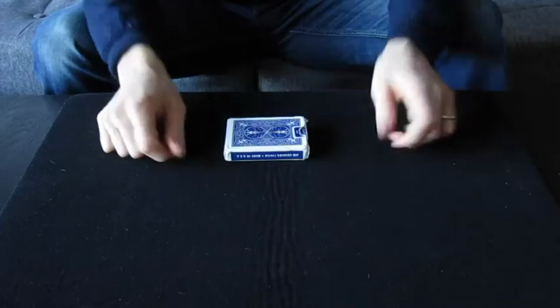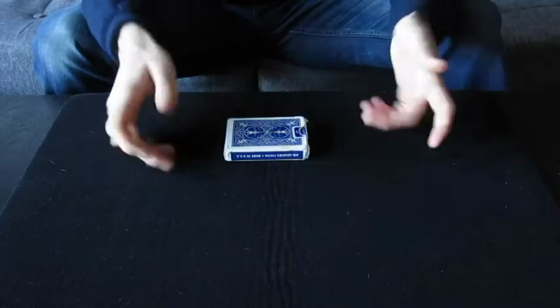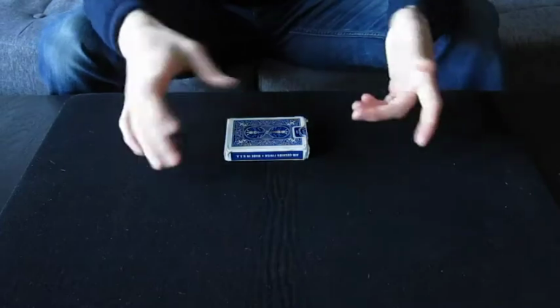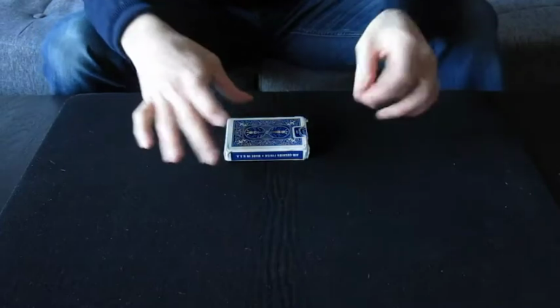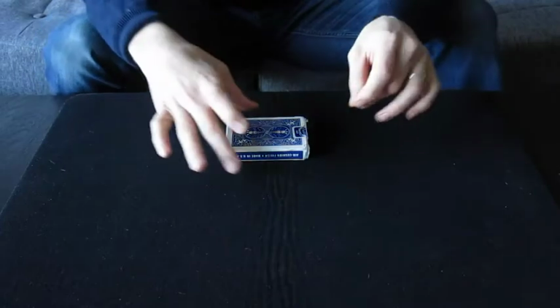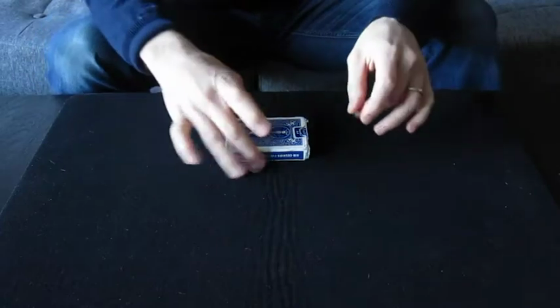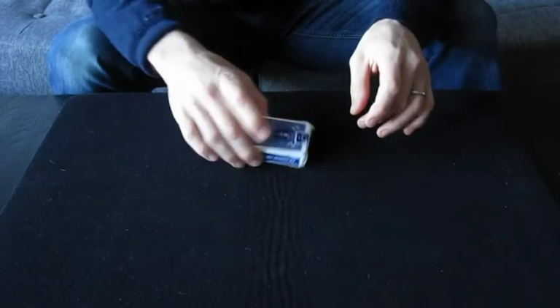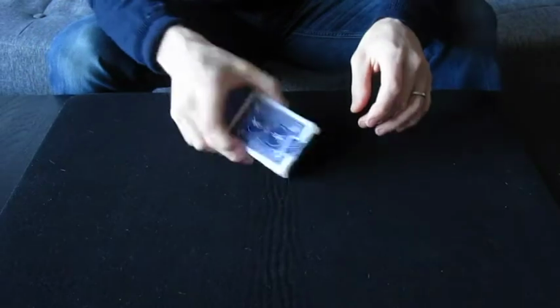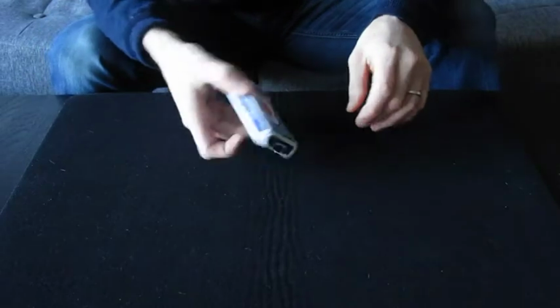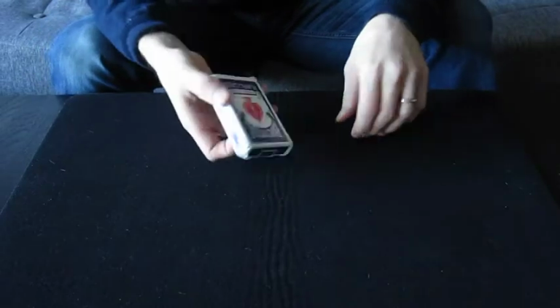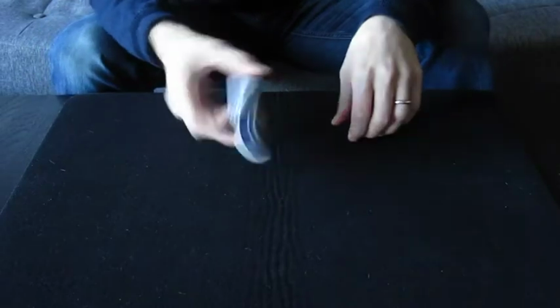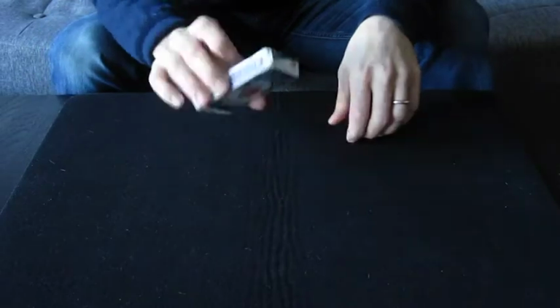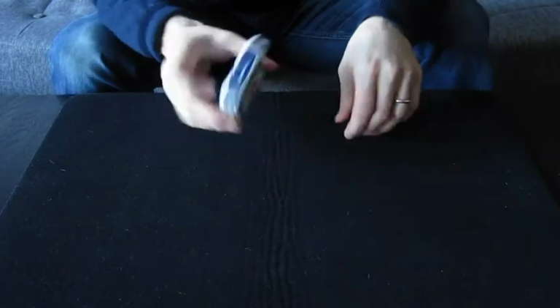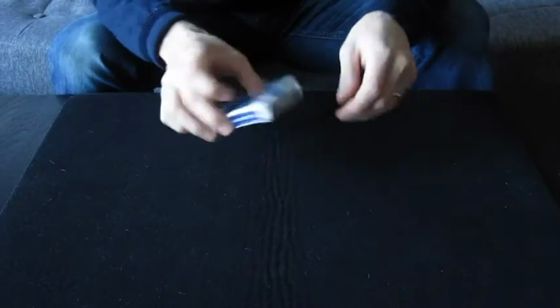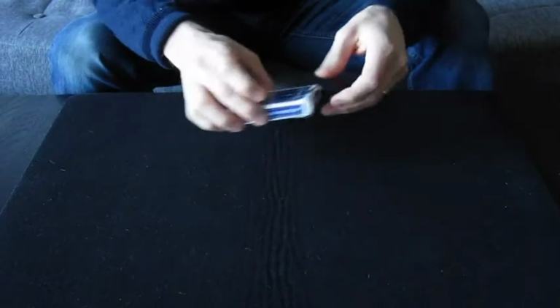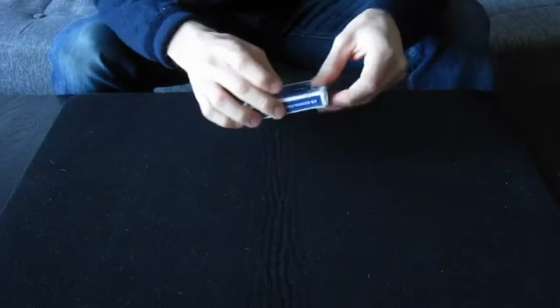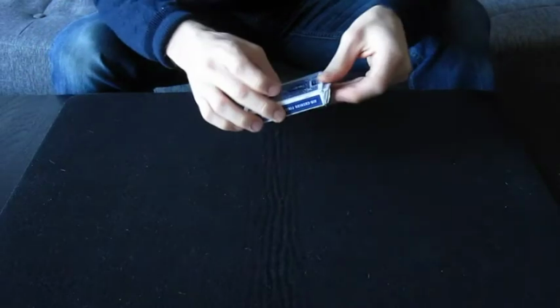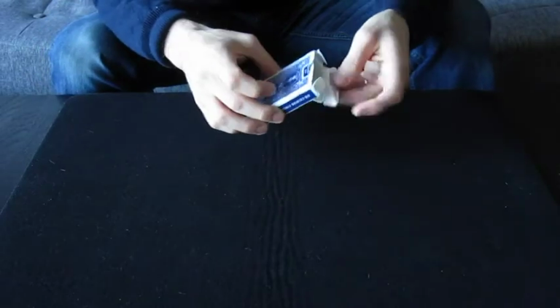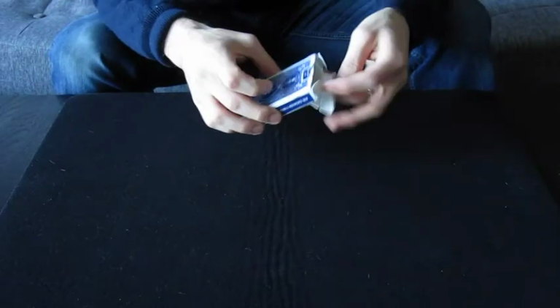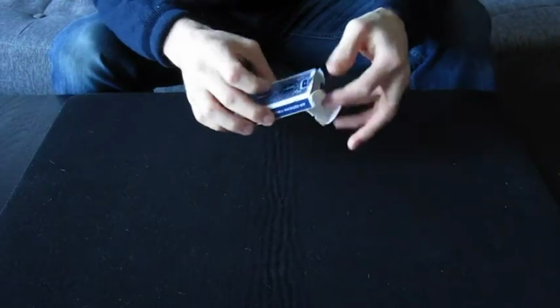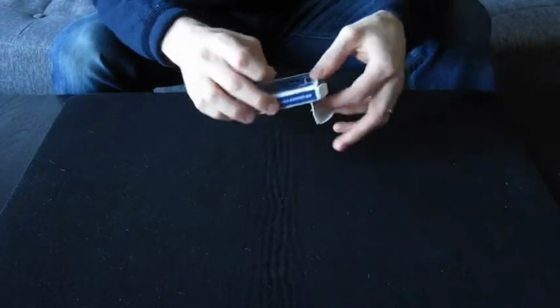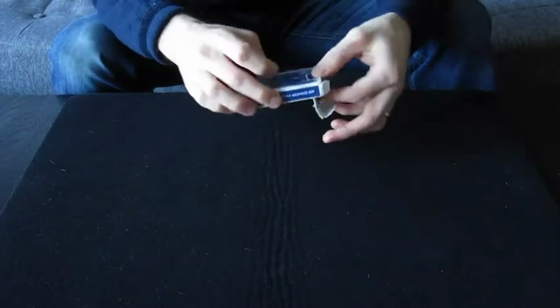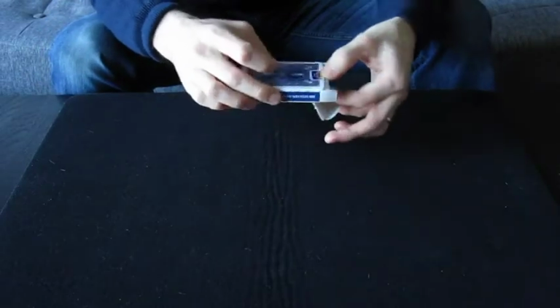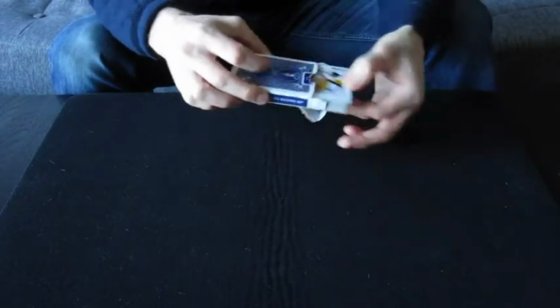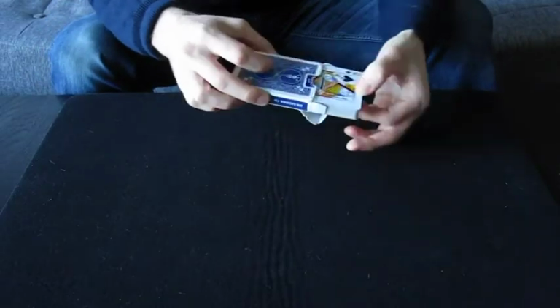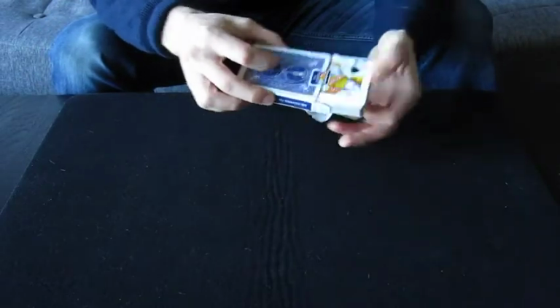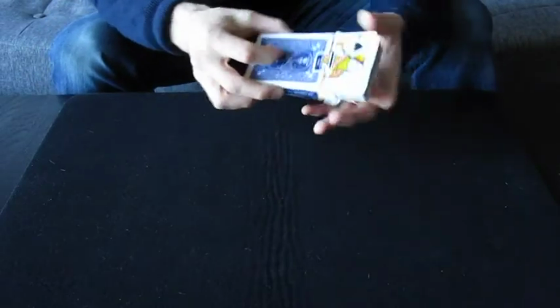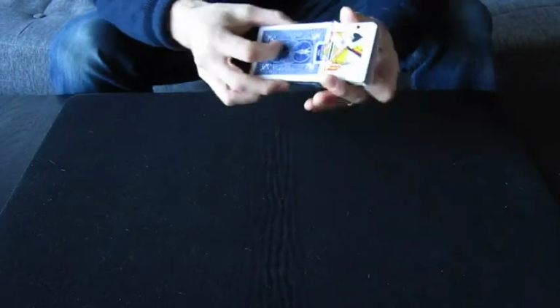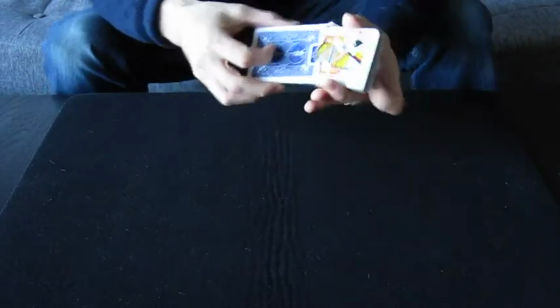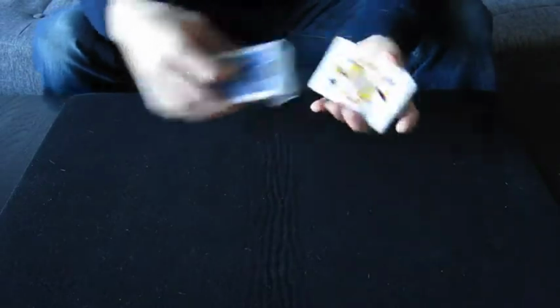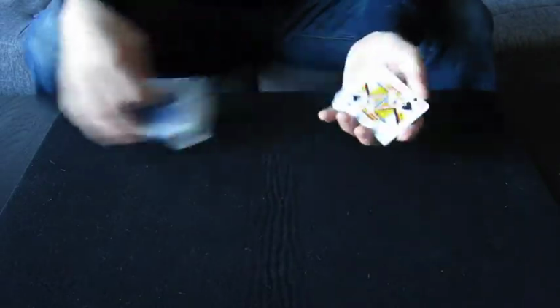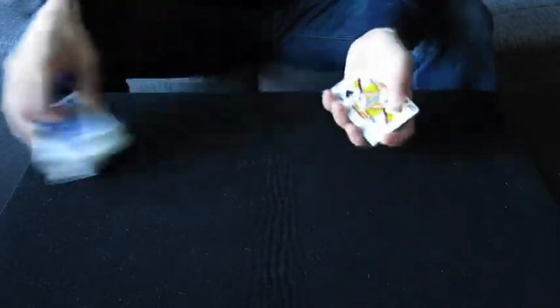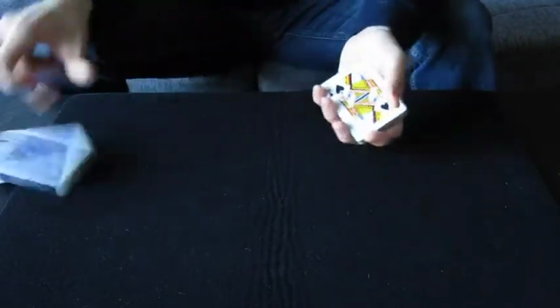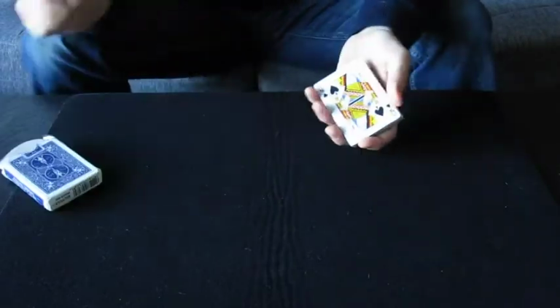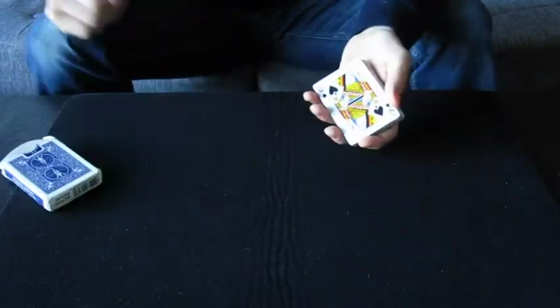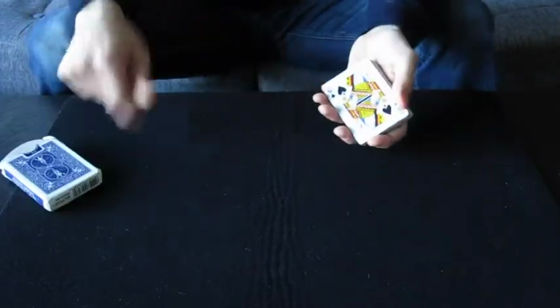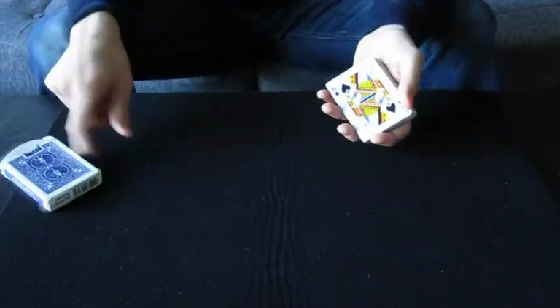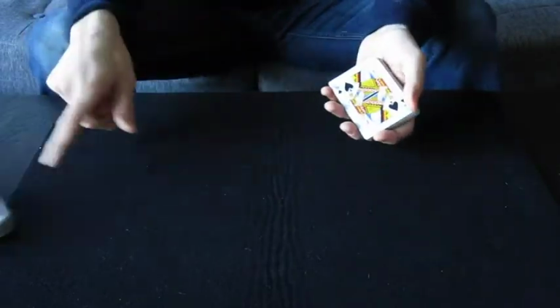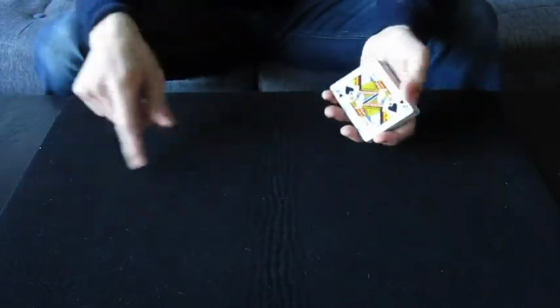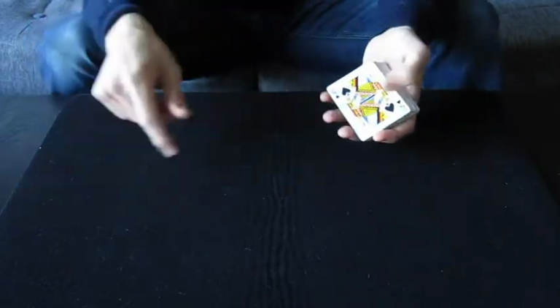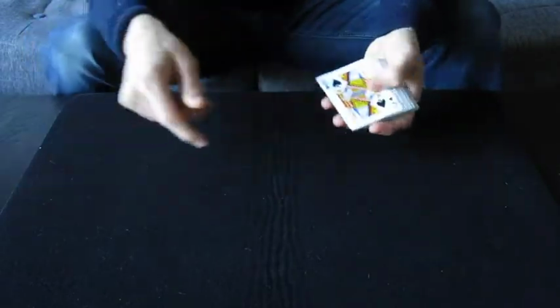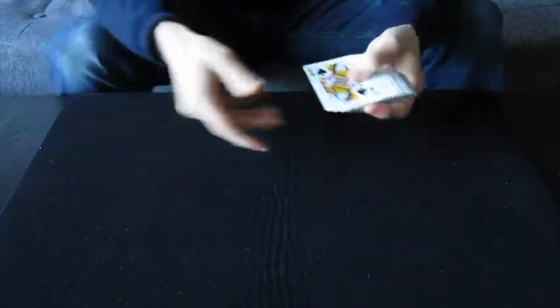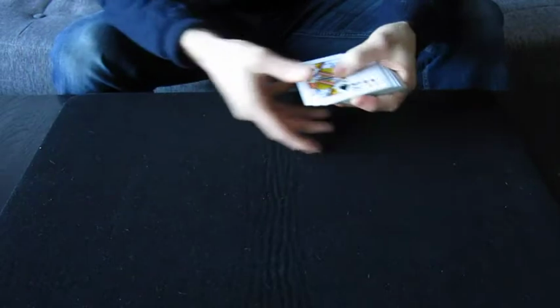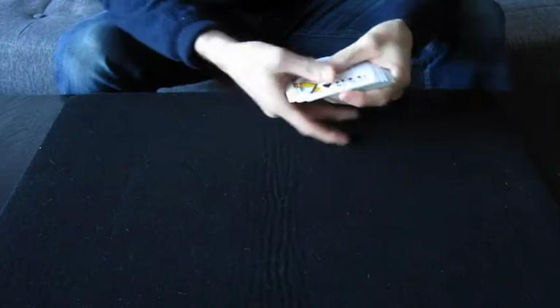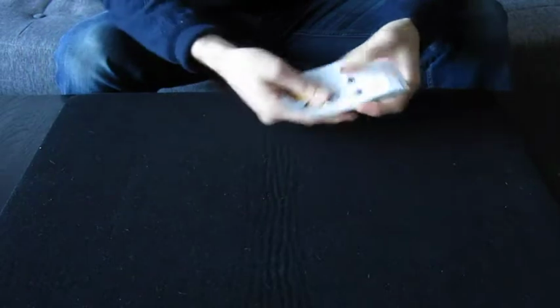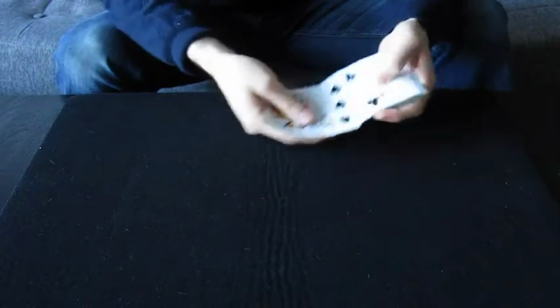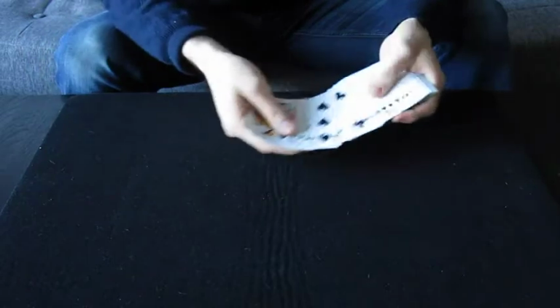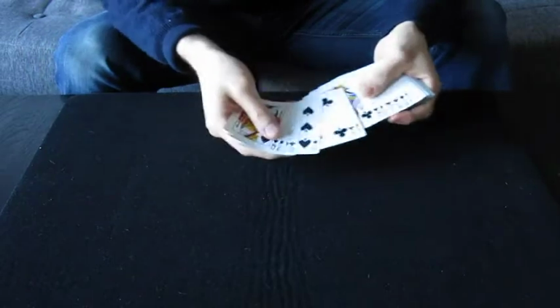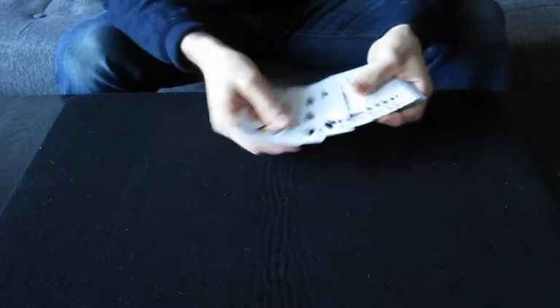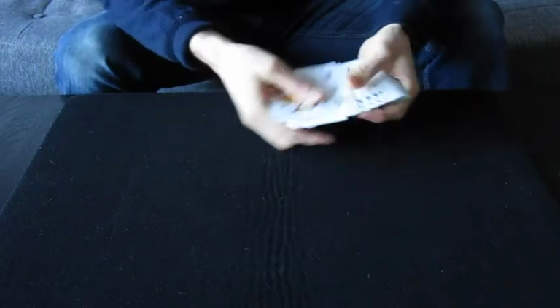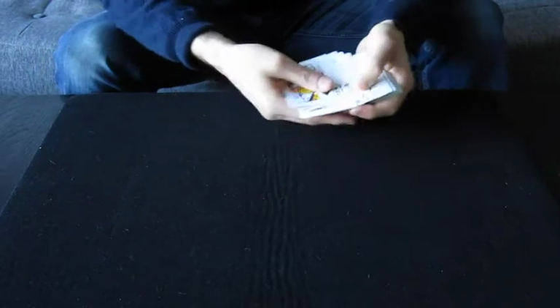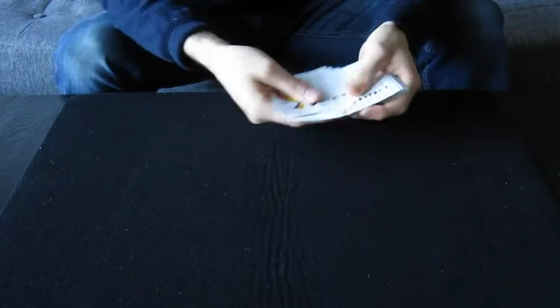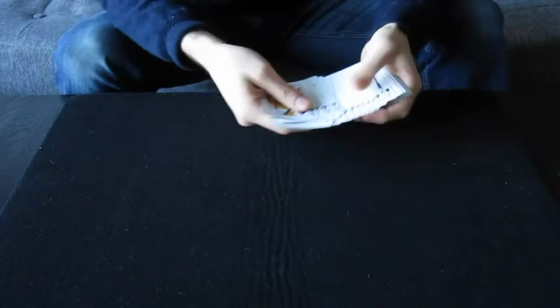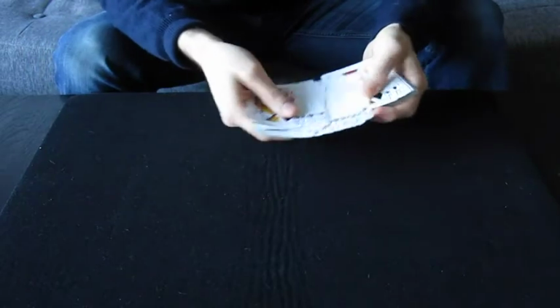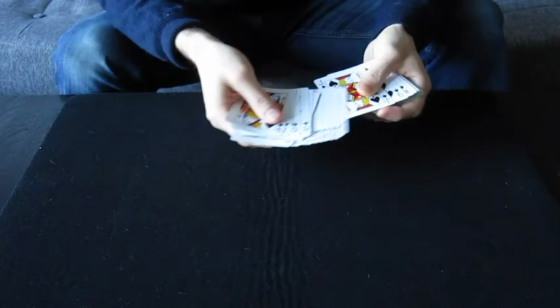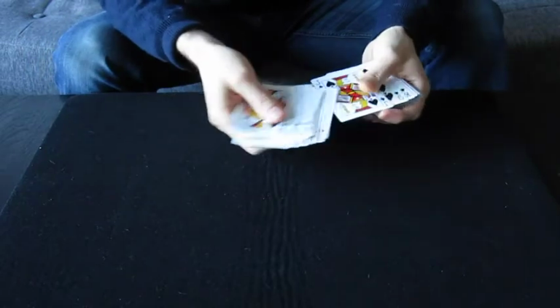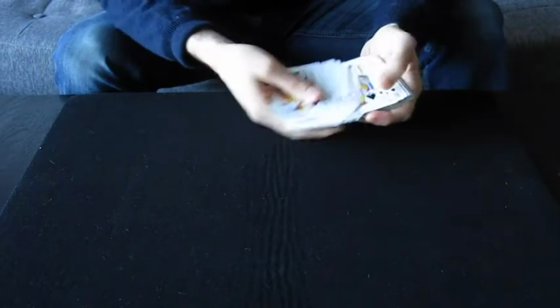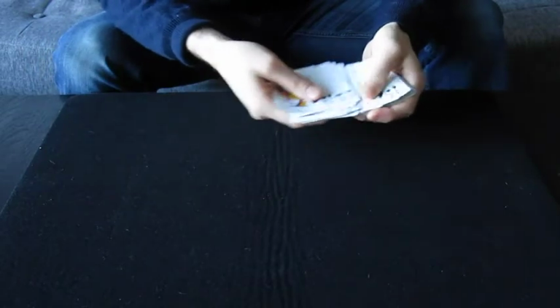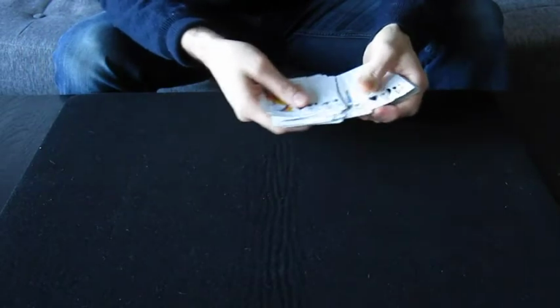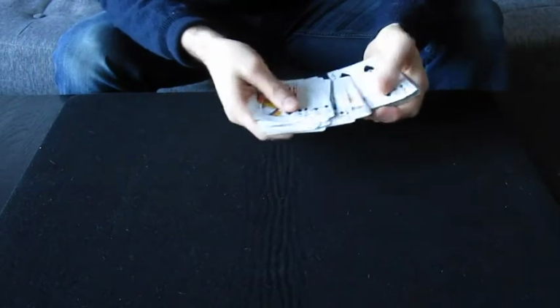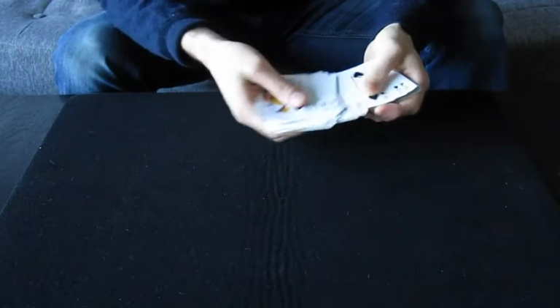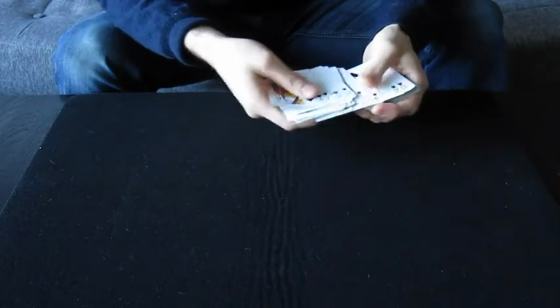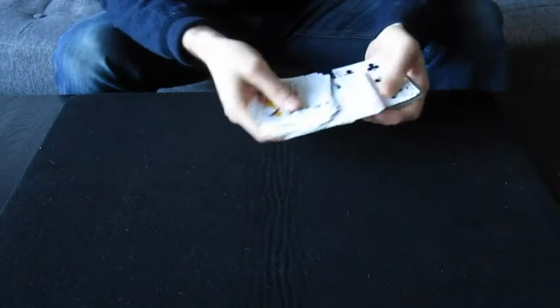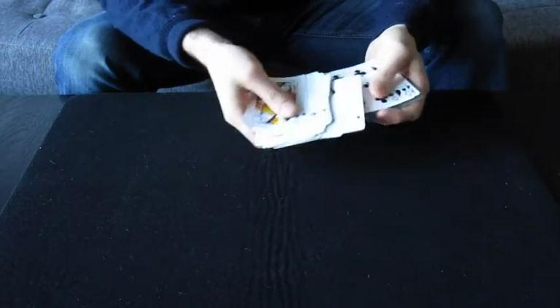I wanted to do a card trick for you, but I can't because I got one of those bum decks. I don't know if this ever happened to you, where every single card is black.